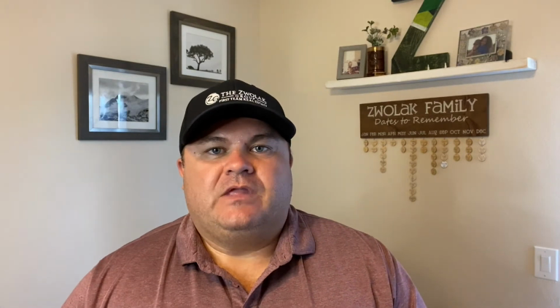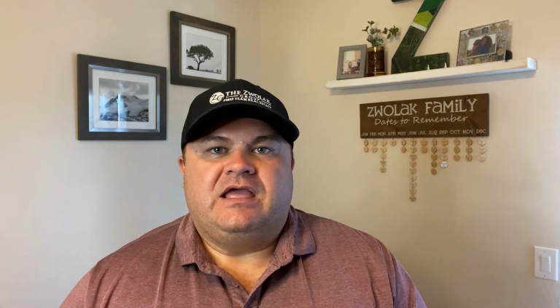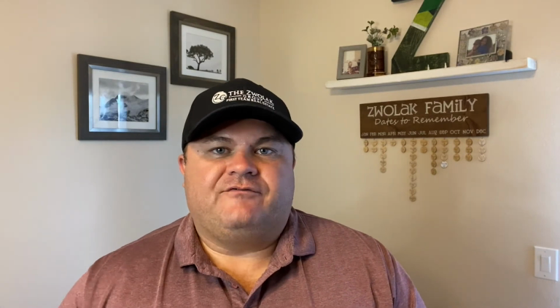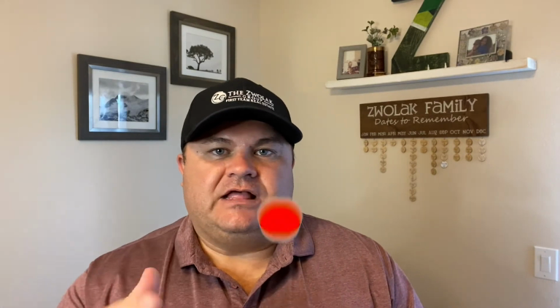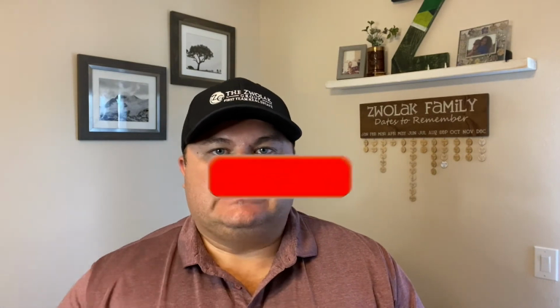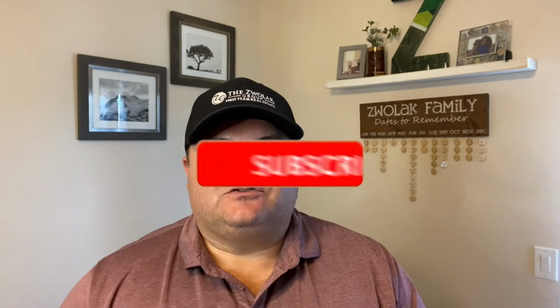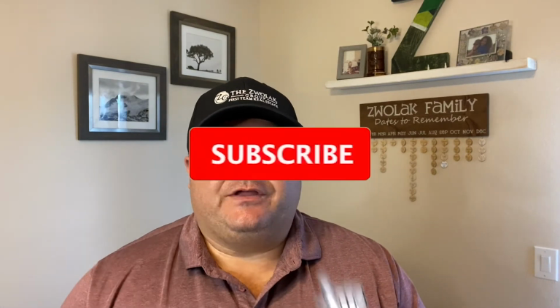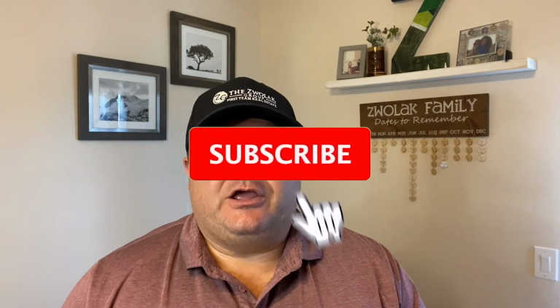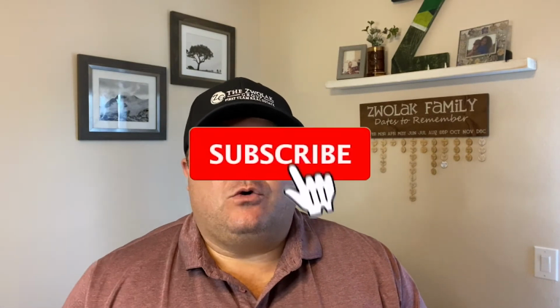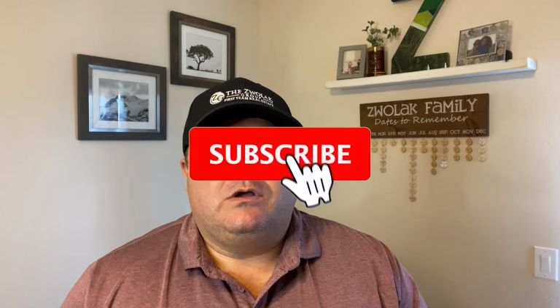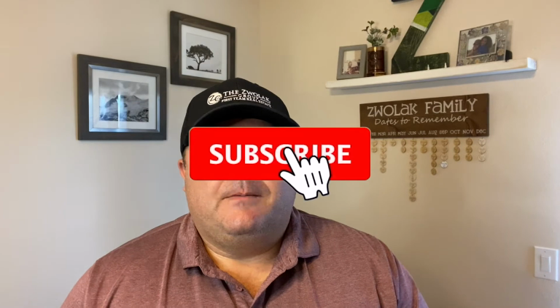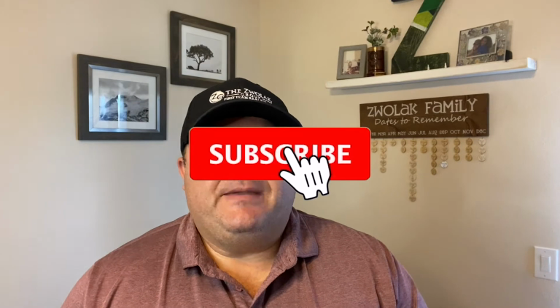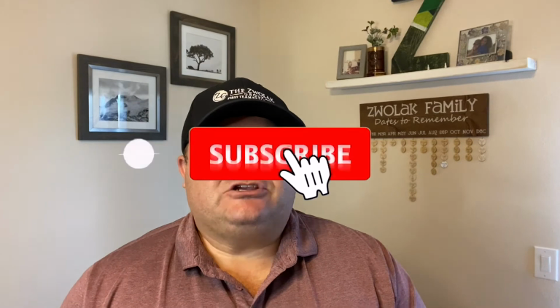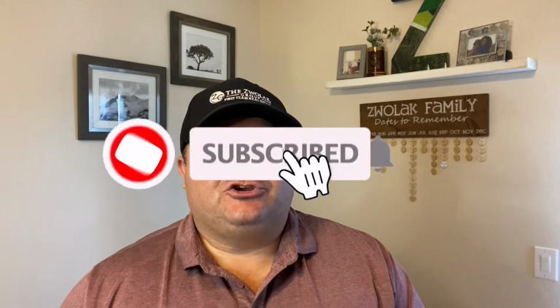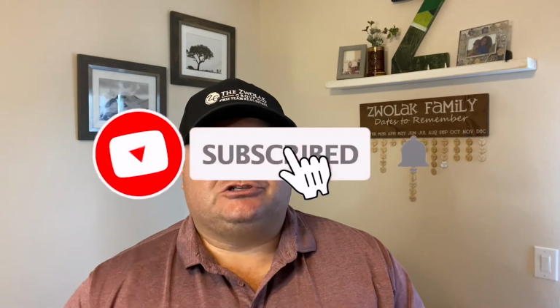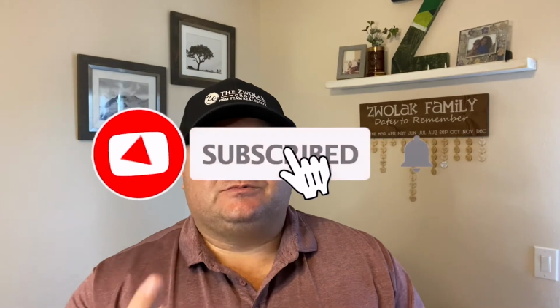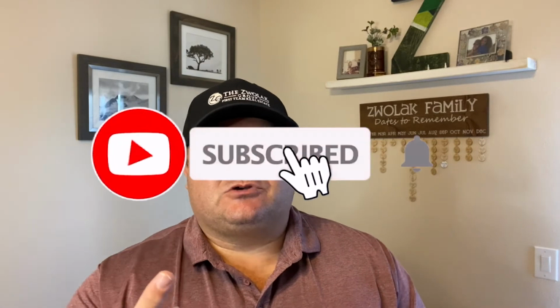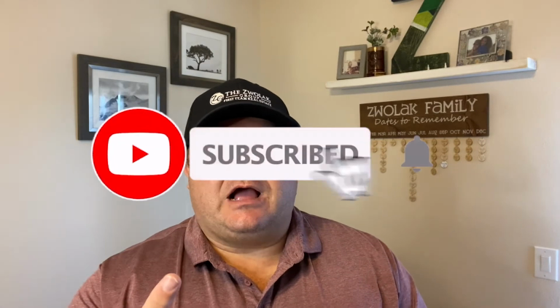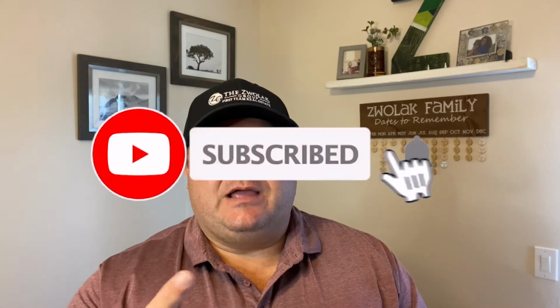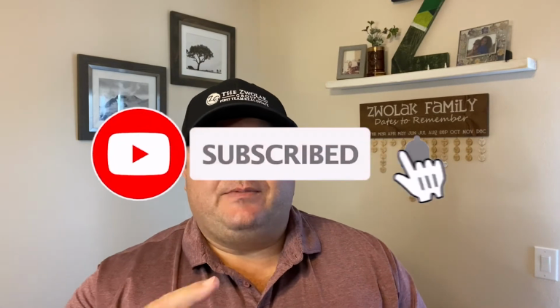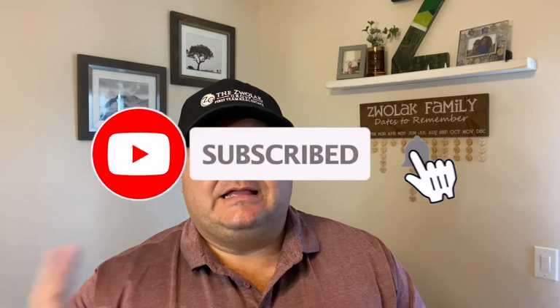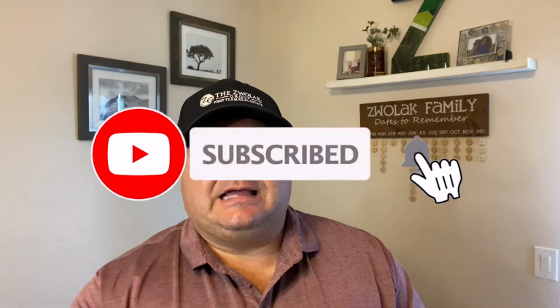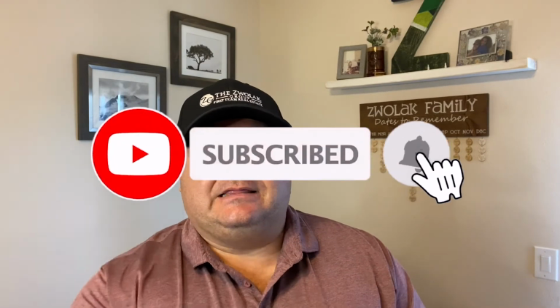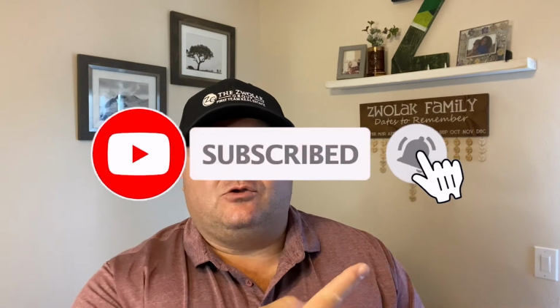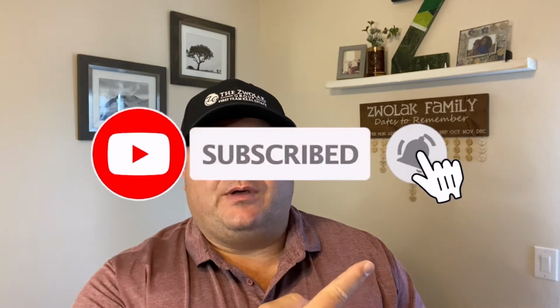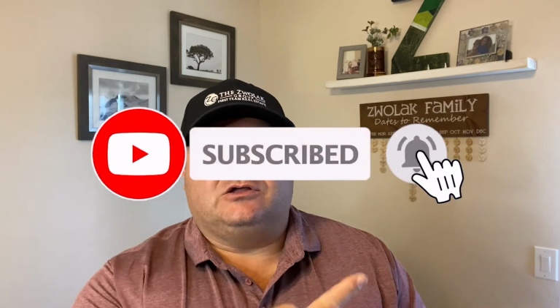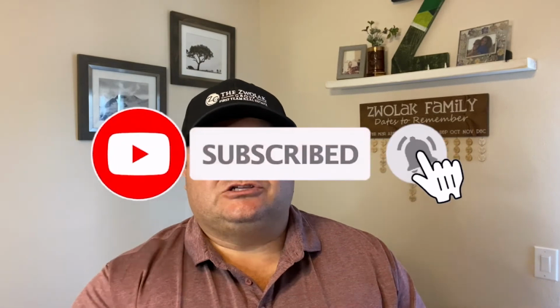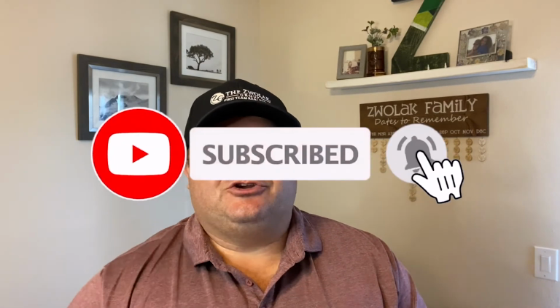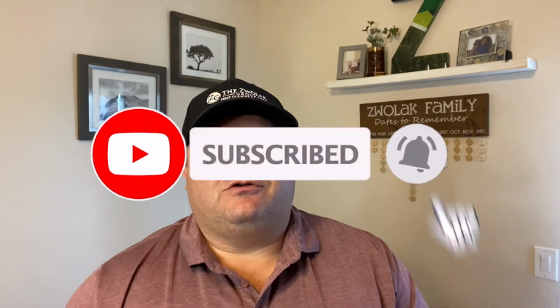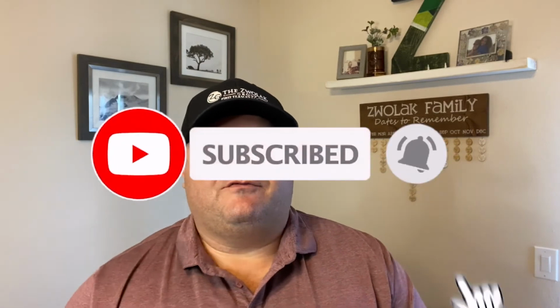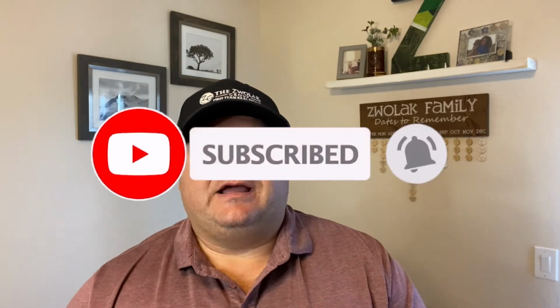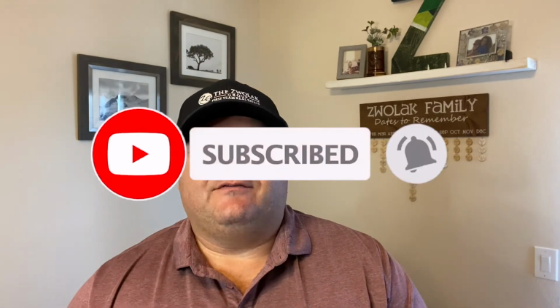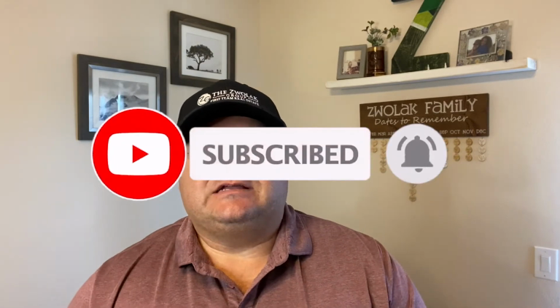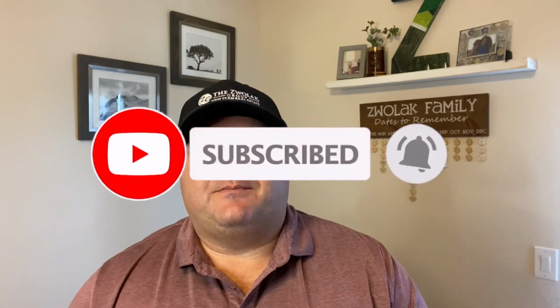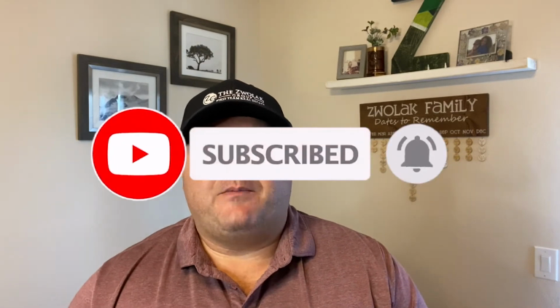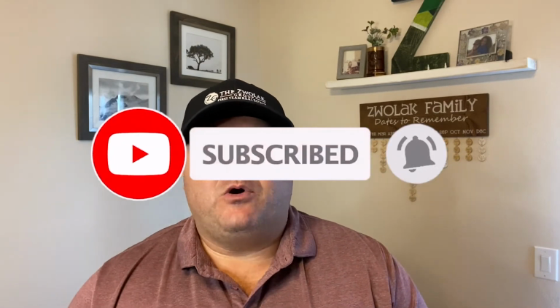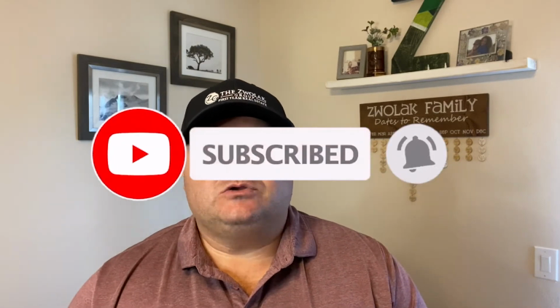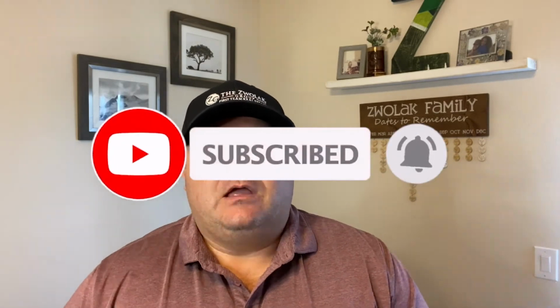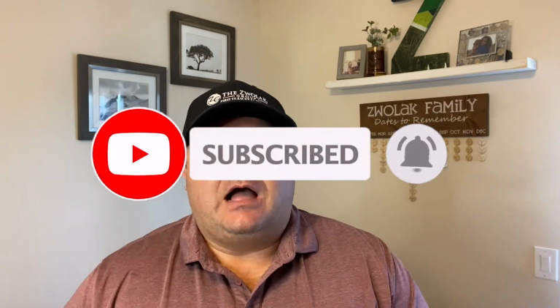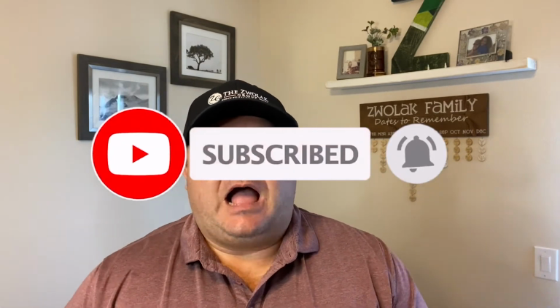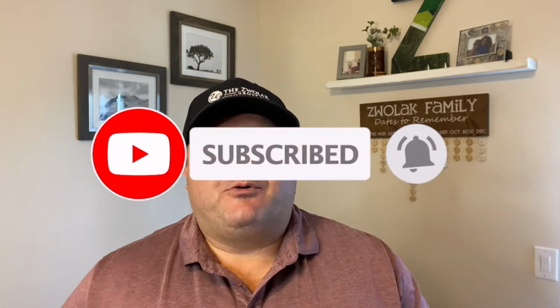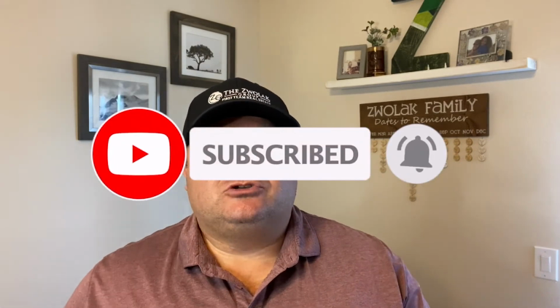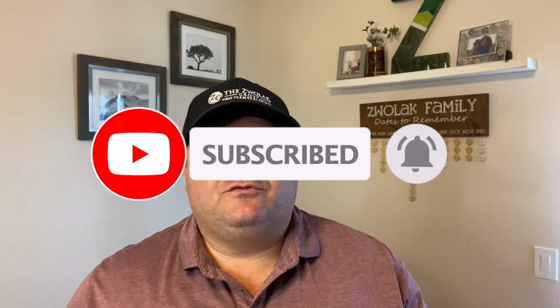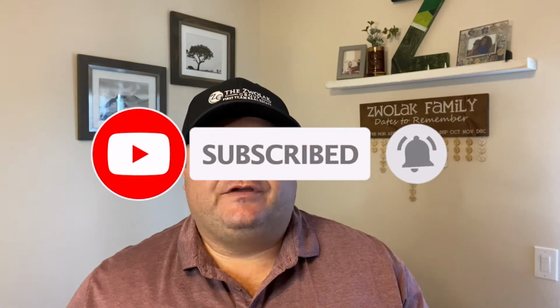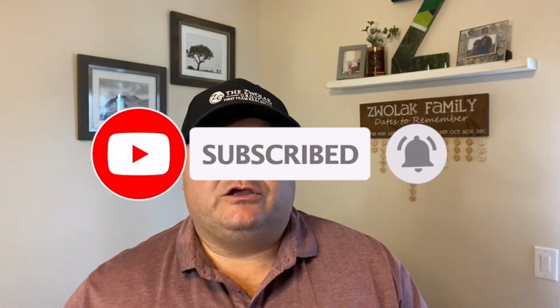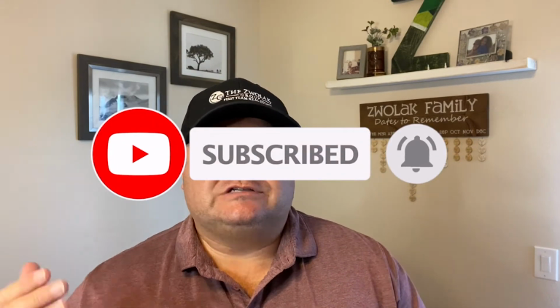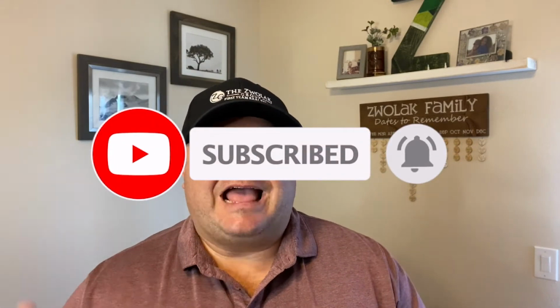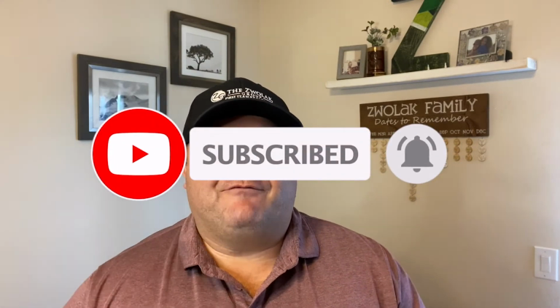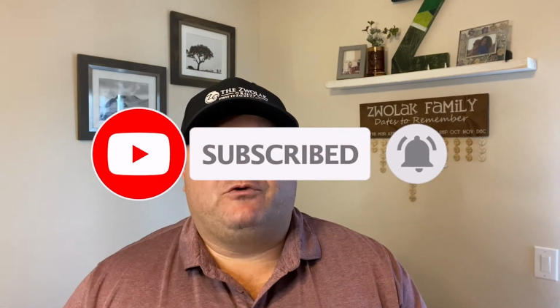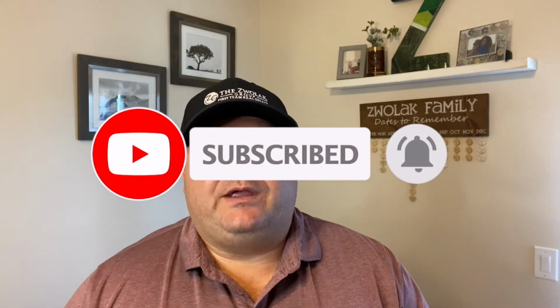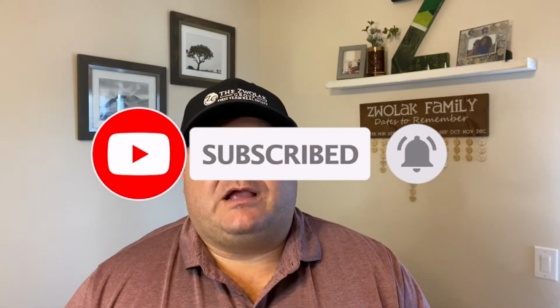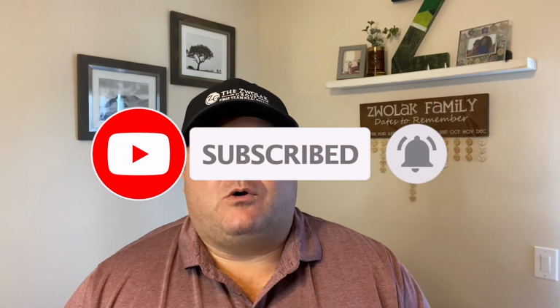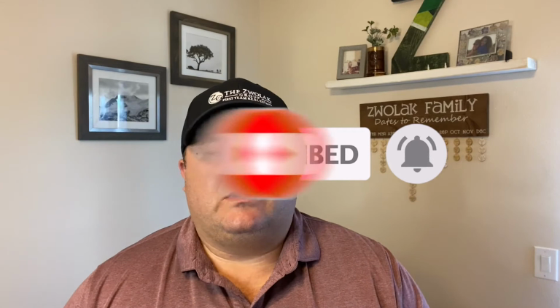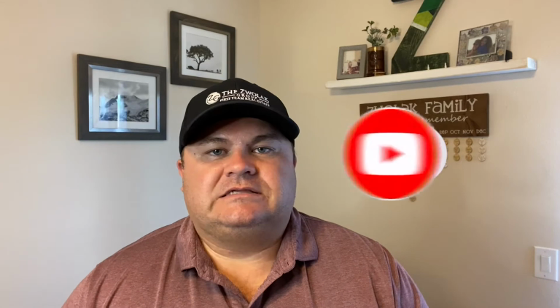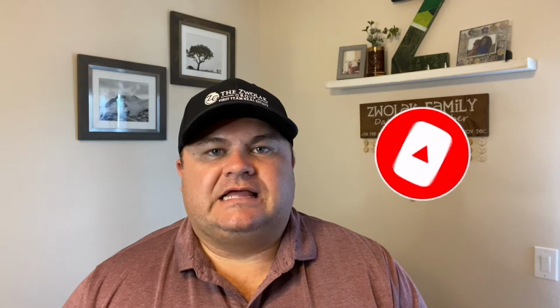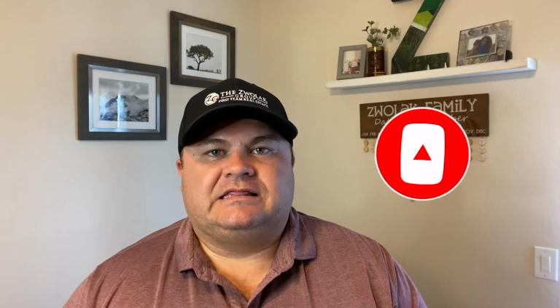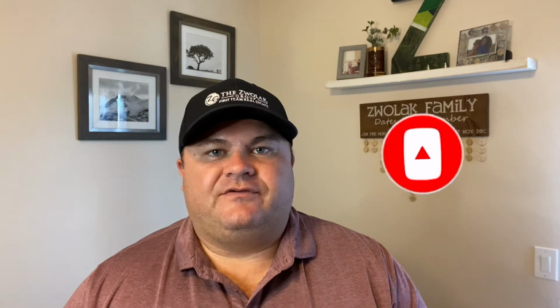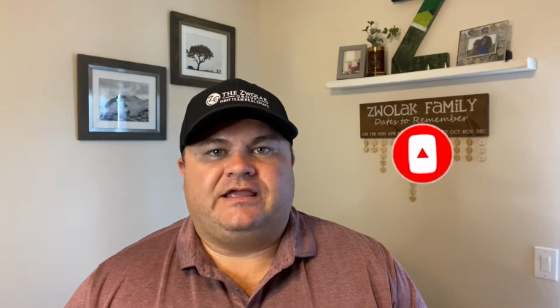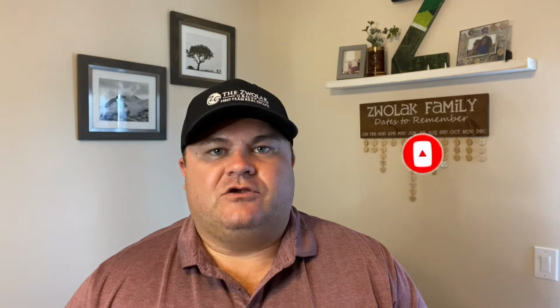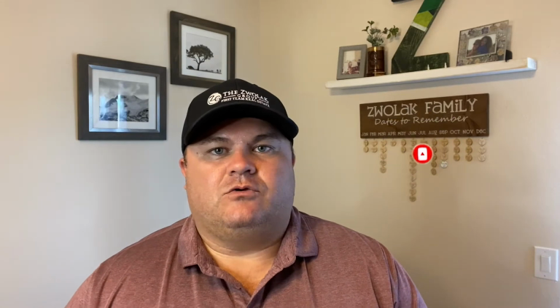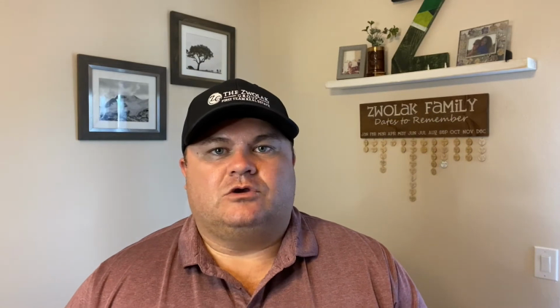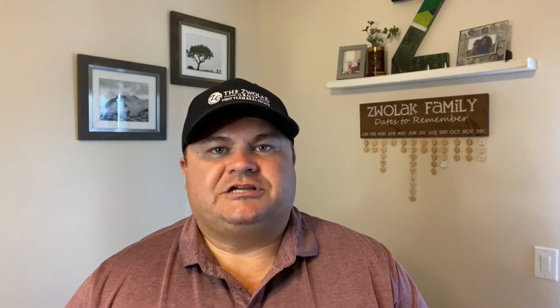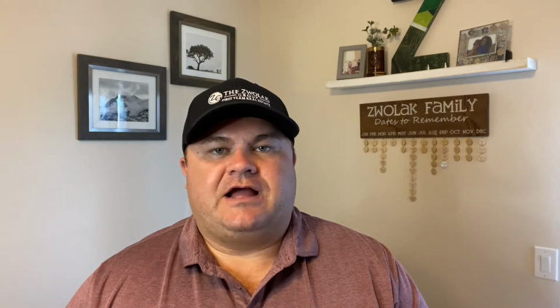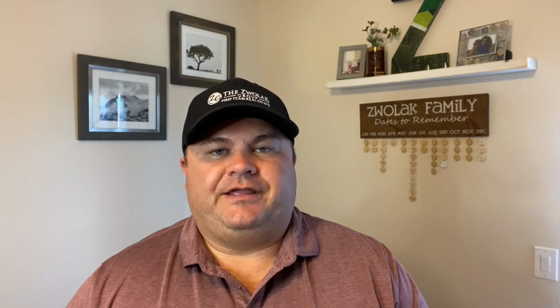If you like this video, make sure you subscribe — hit that little bell so you're notified every time I post. I post new videos every week about what it's like living here in Orange County.